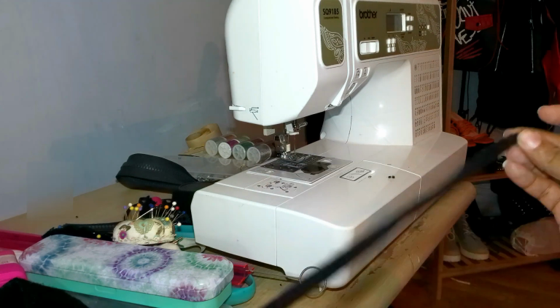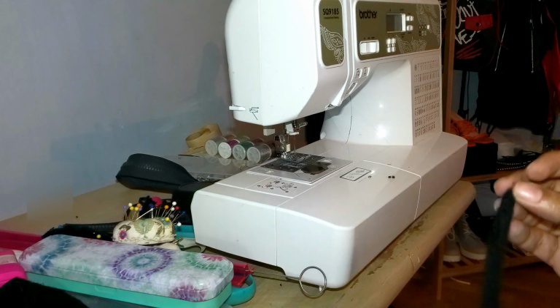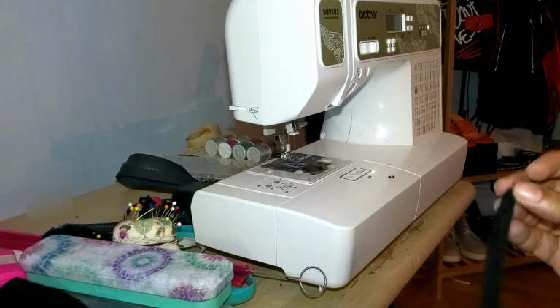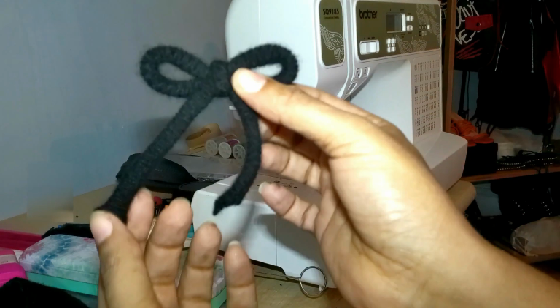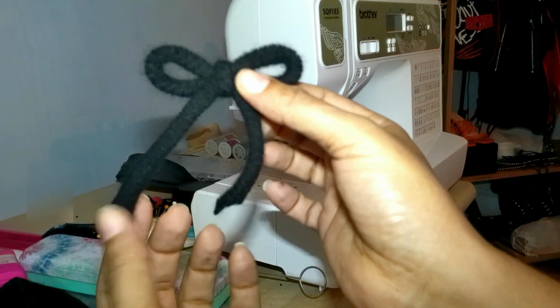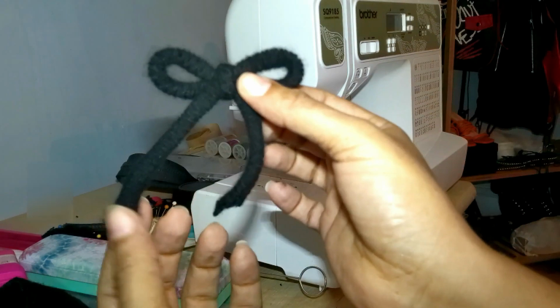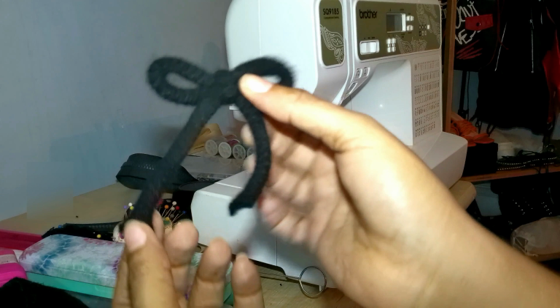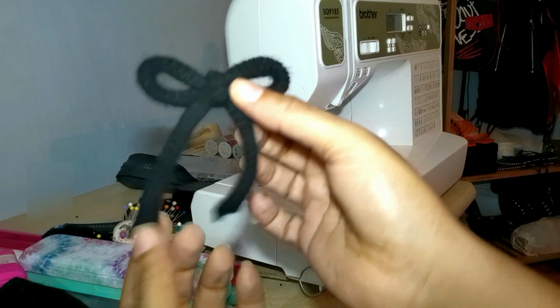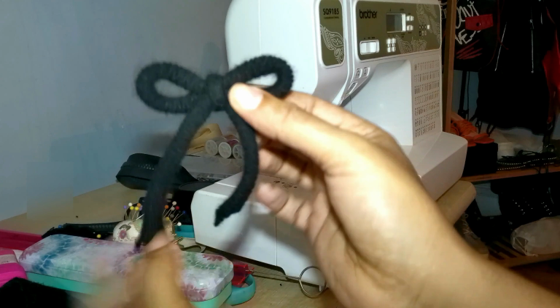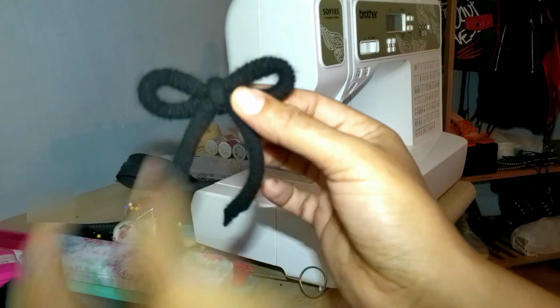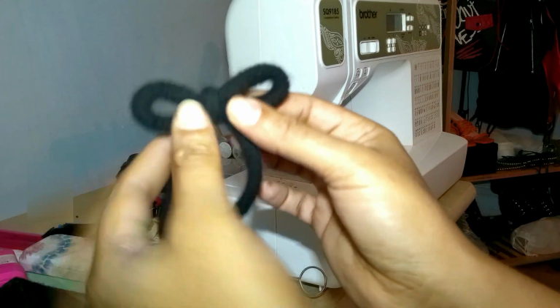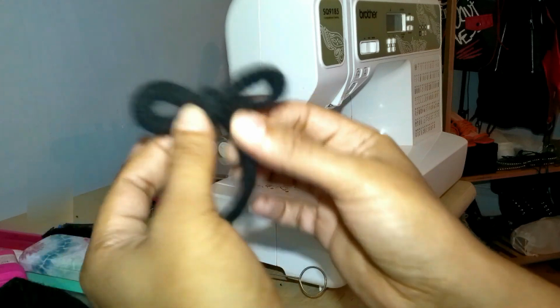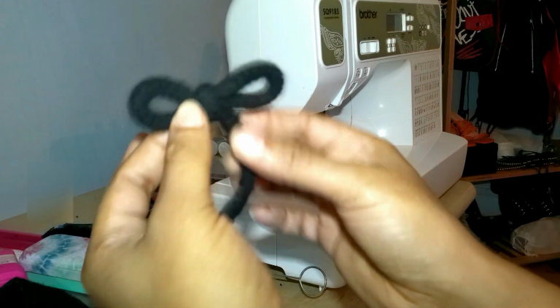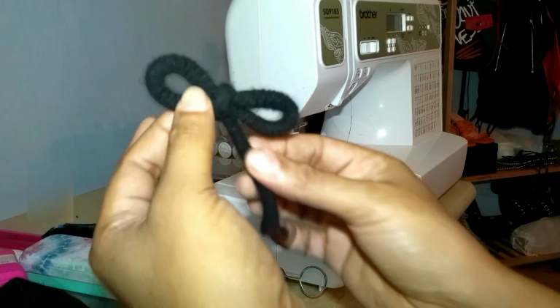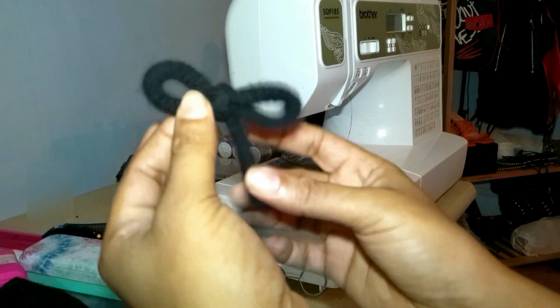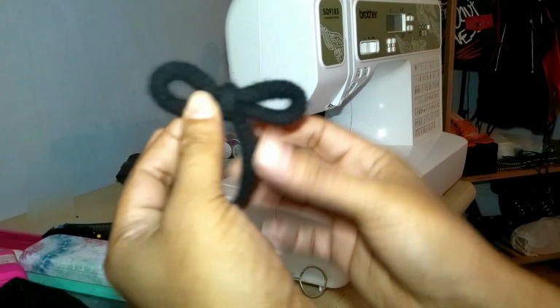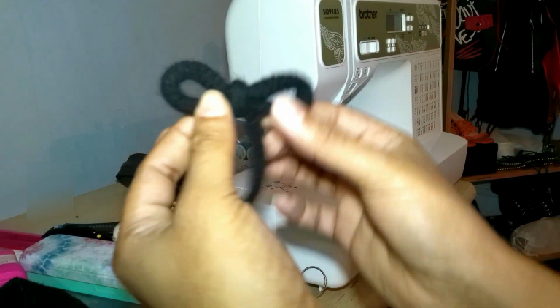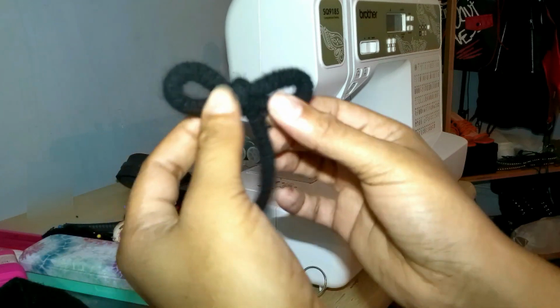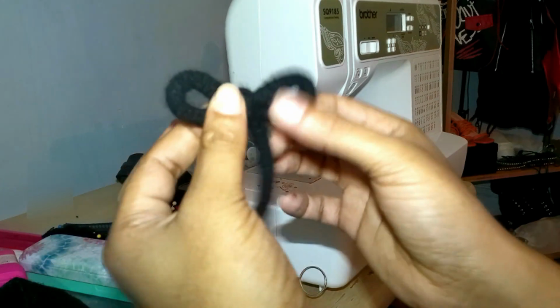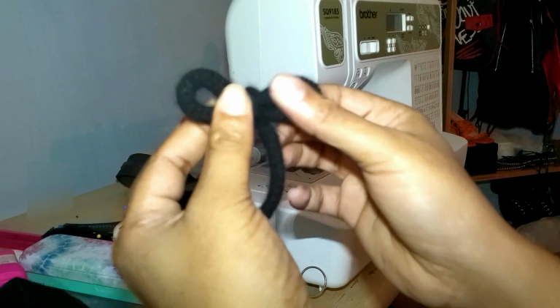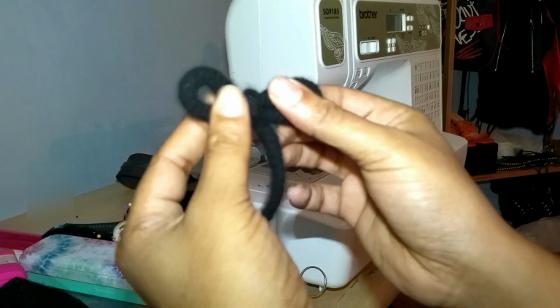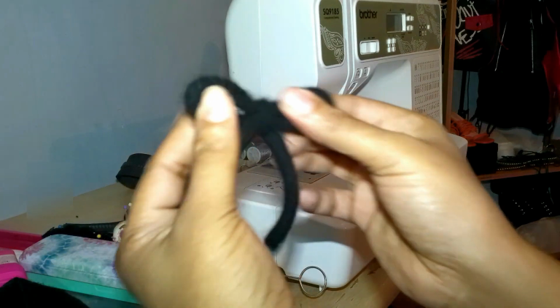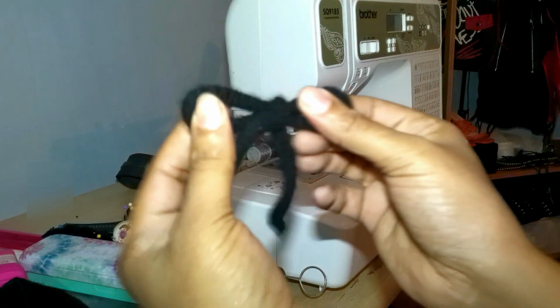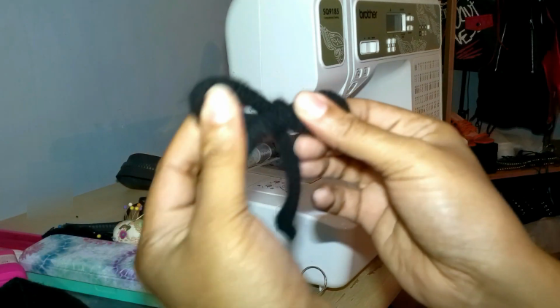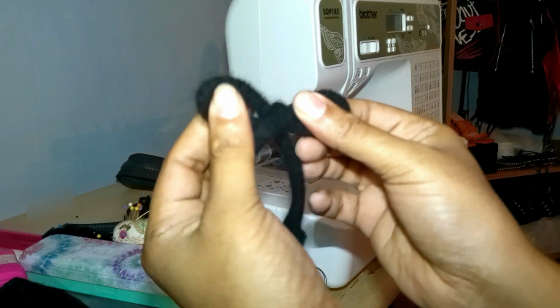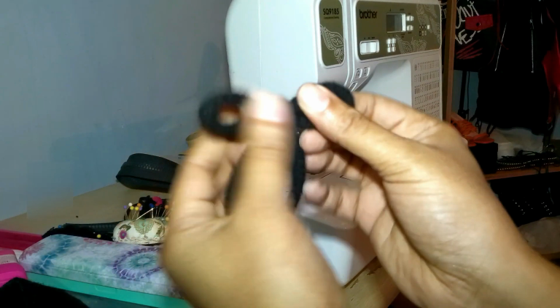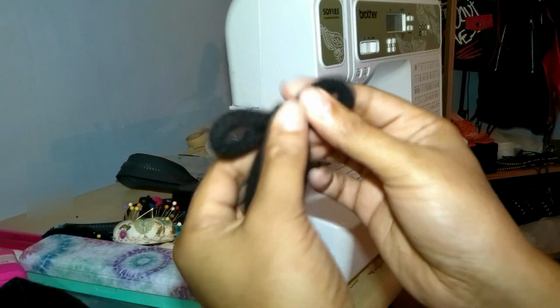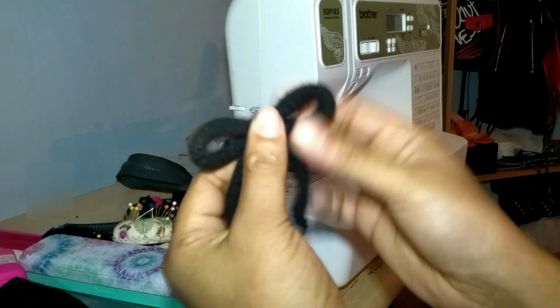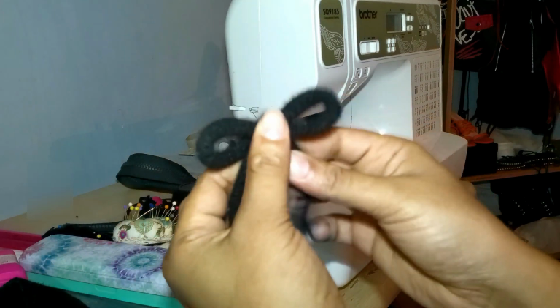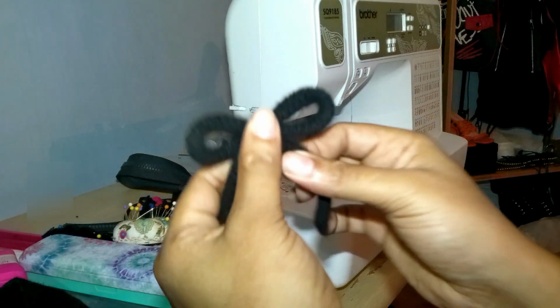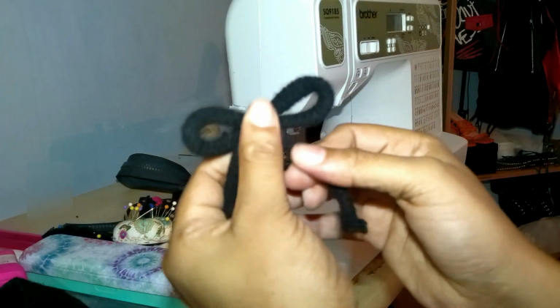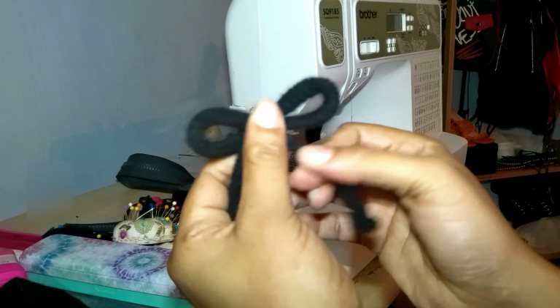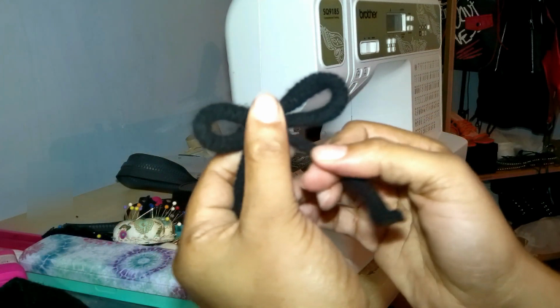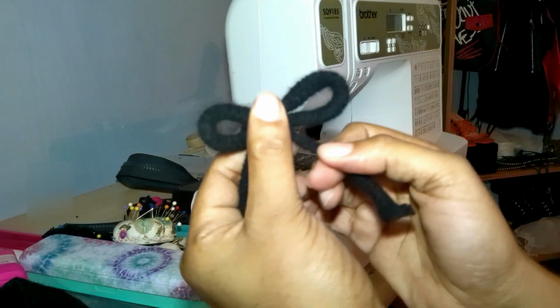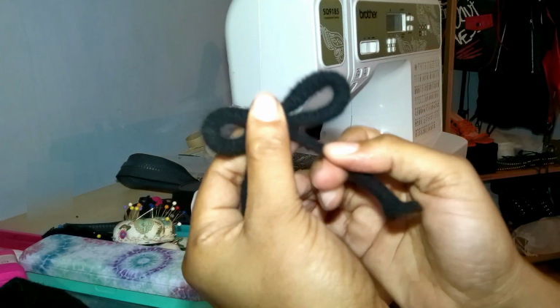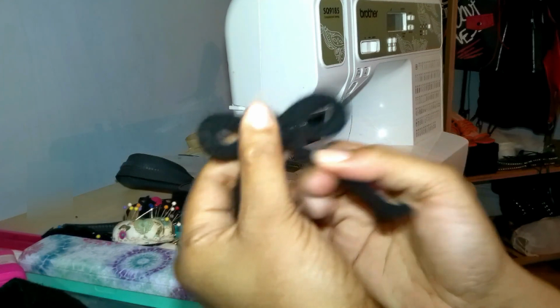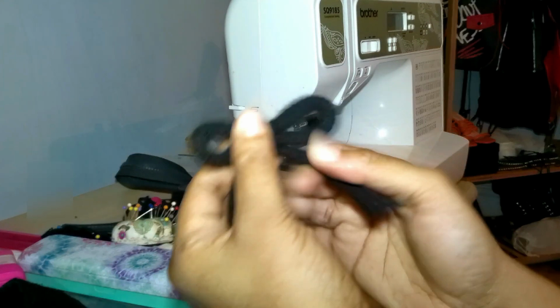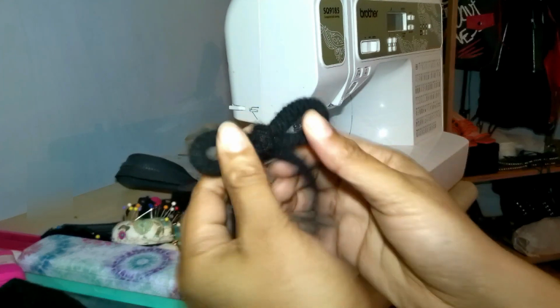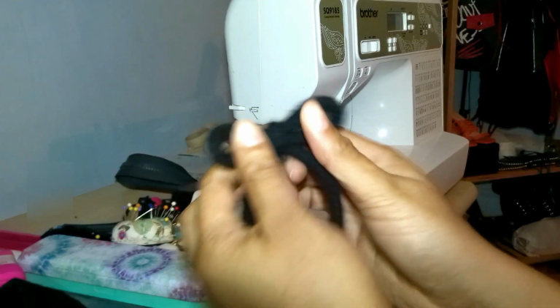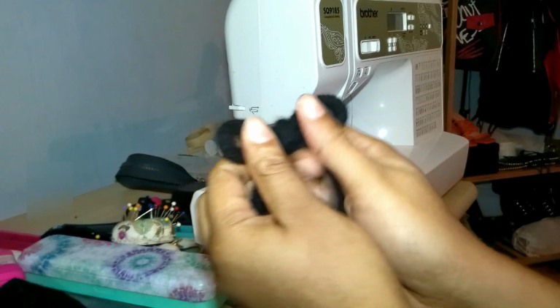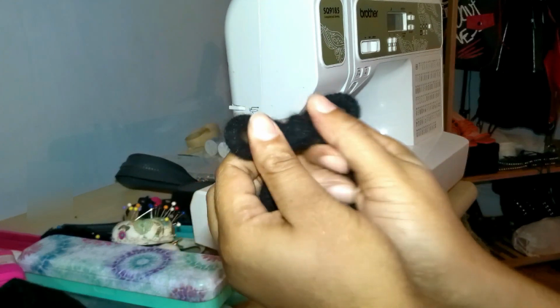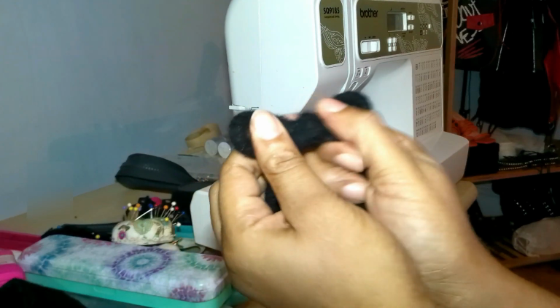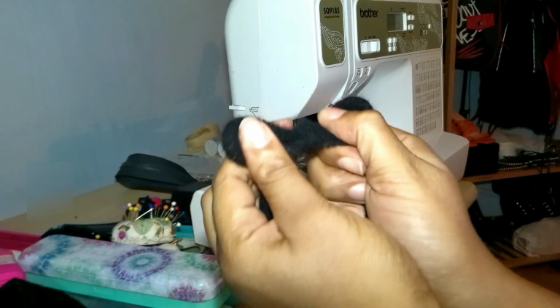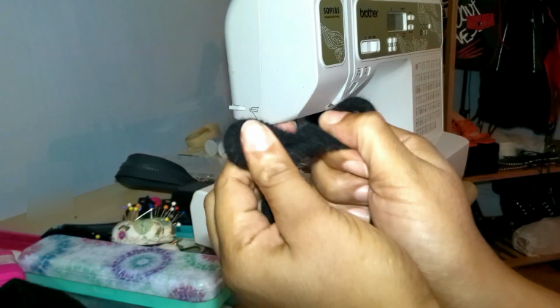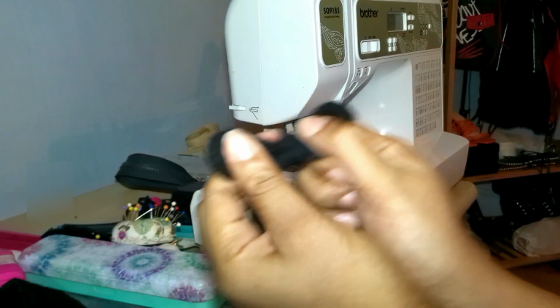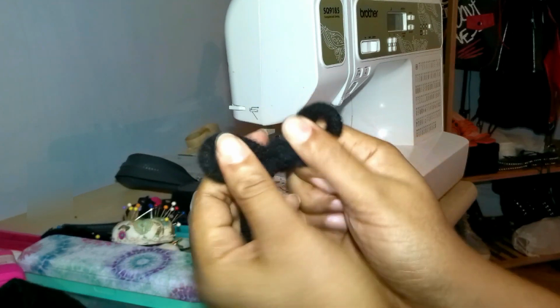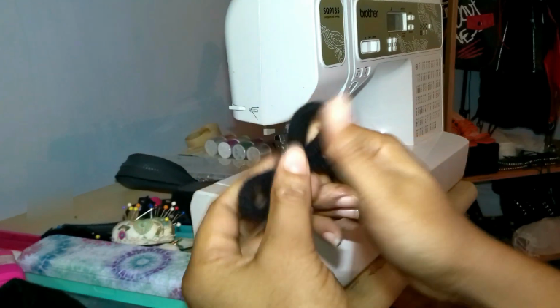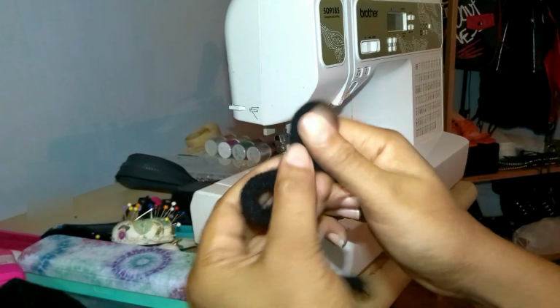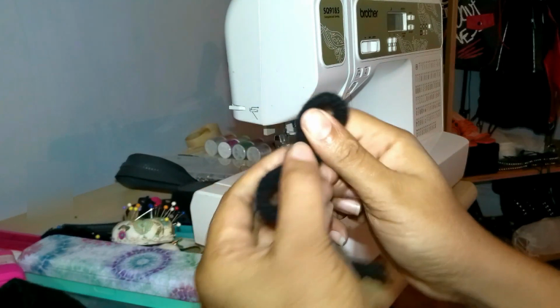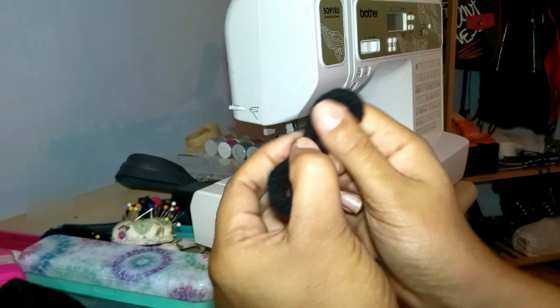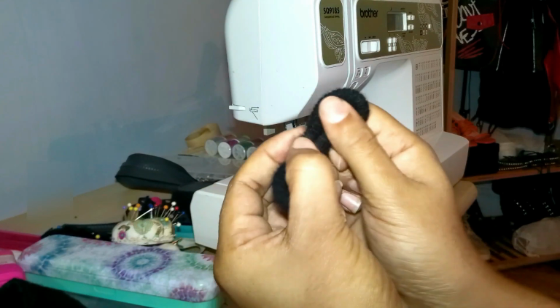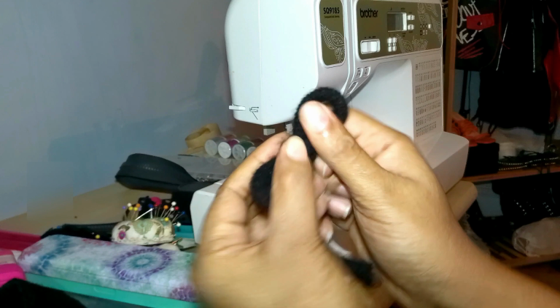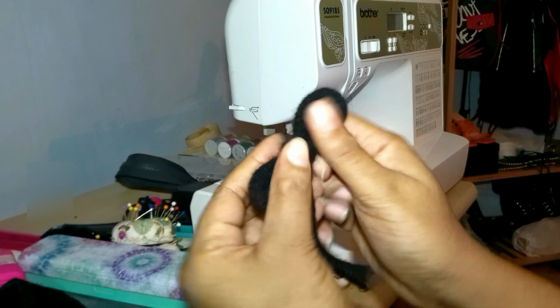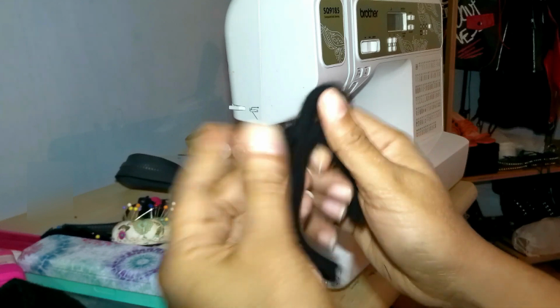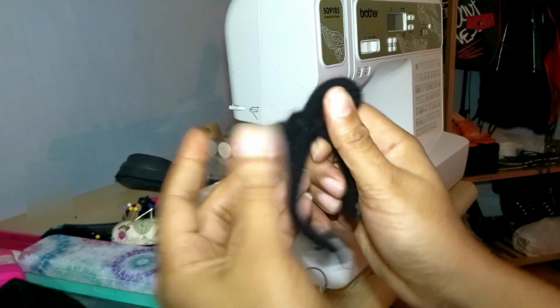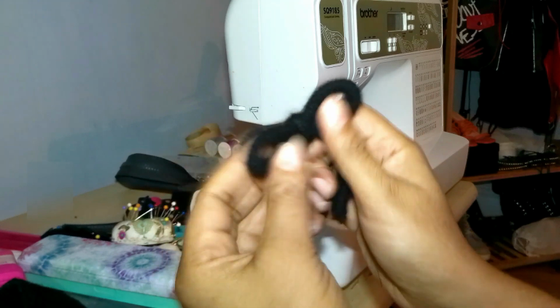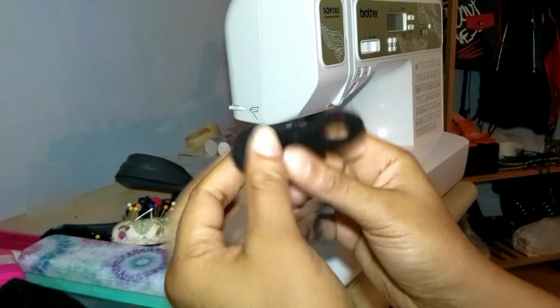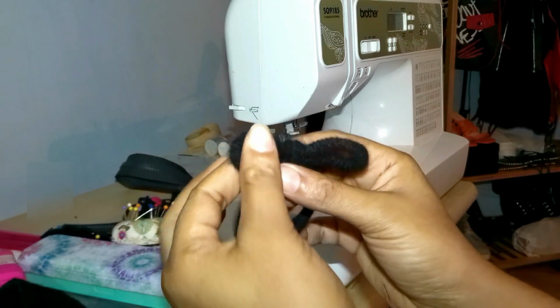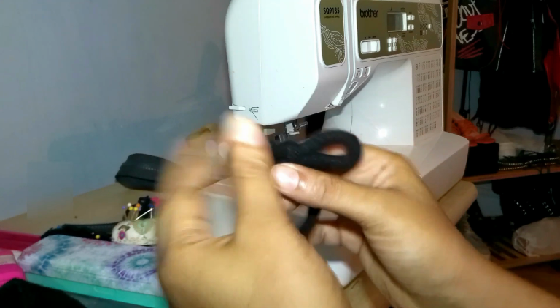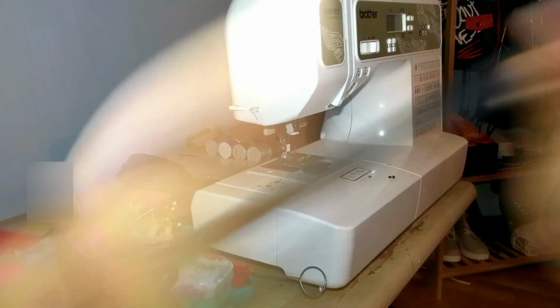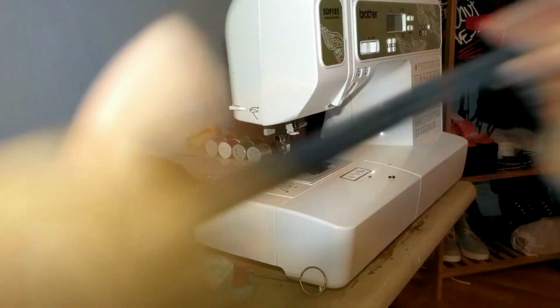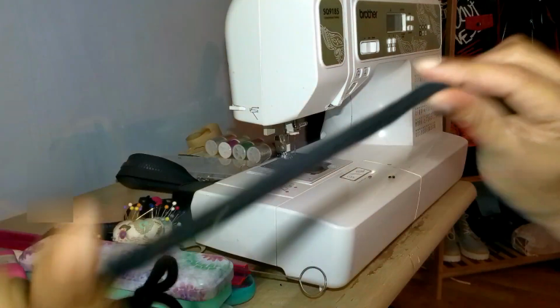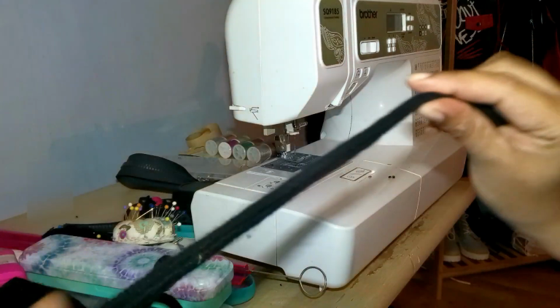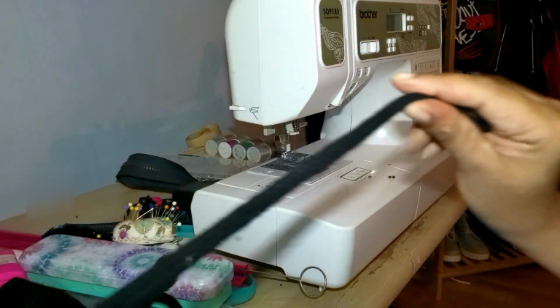And there you have it — a bow! I'm going to show you guys one more time — boom!